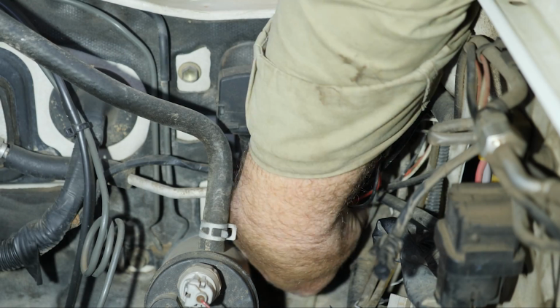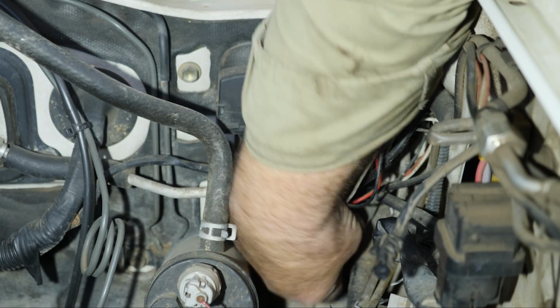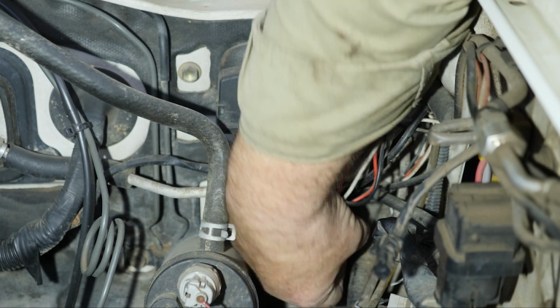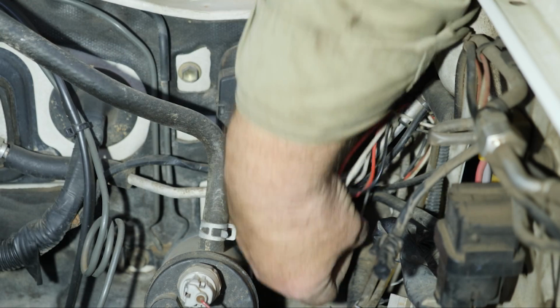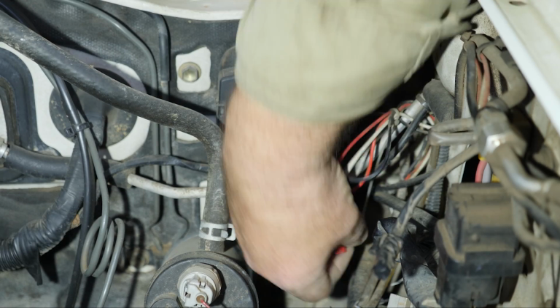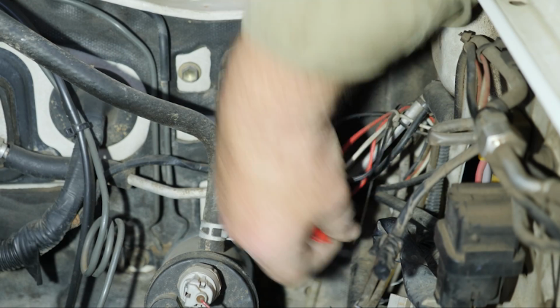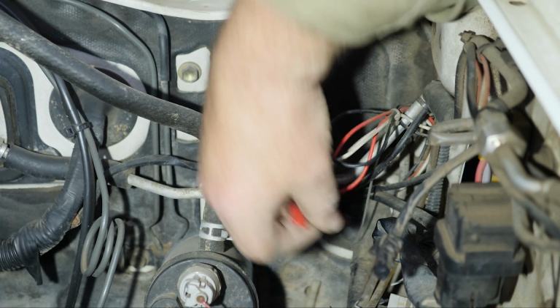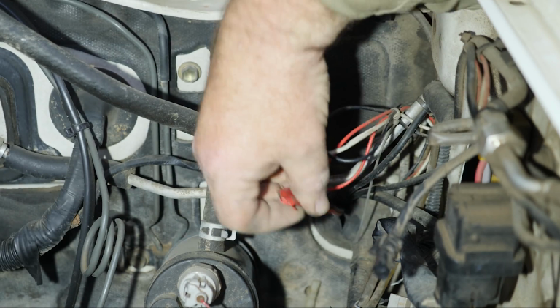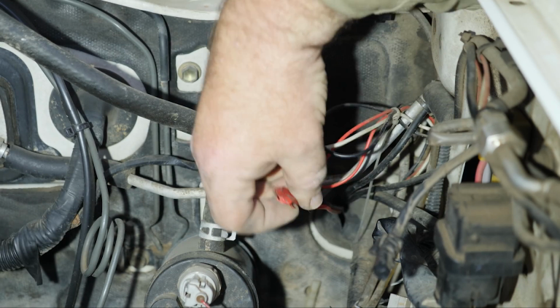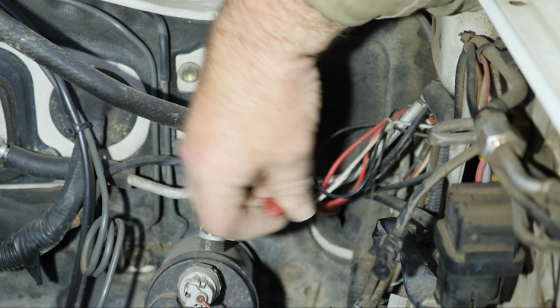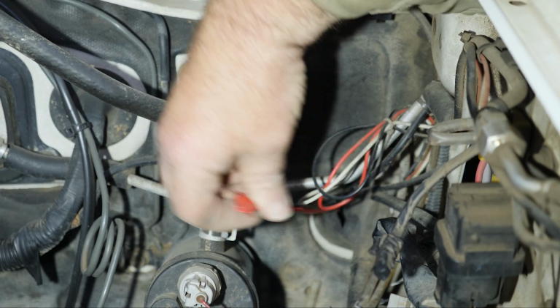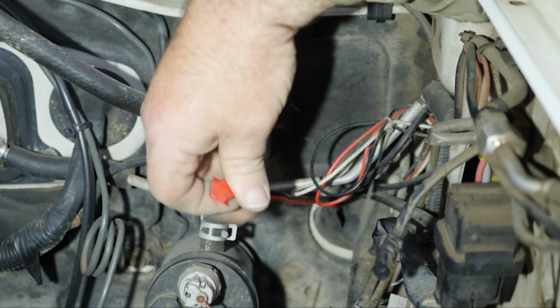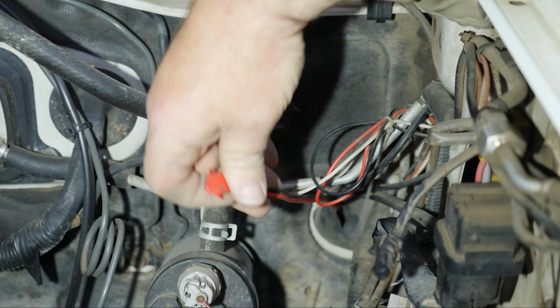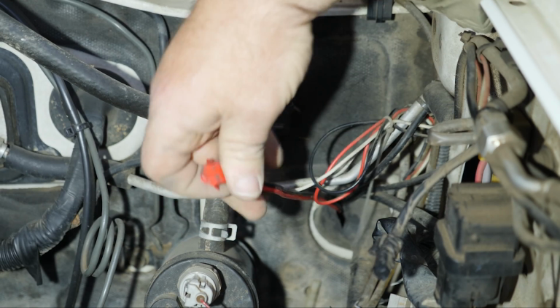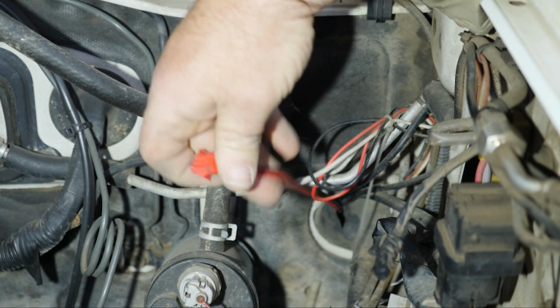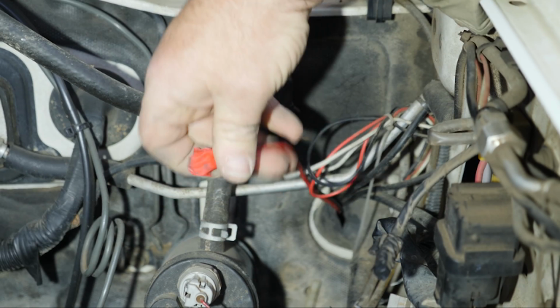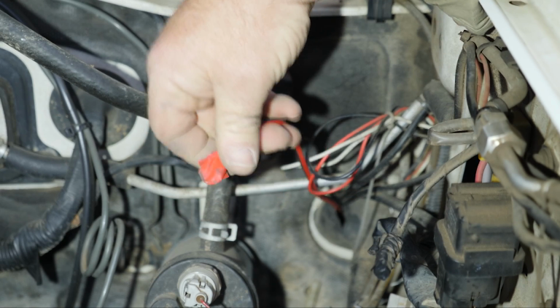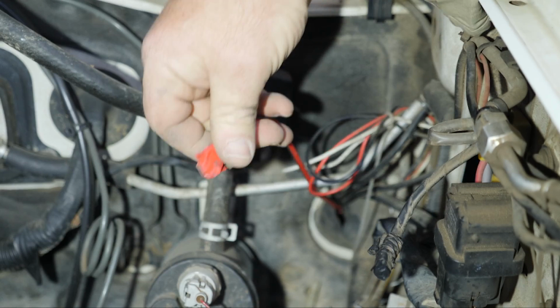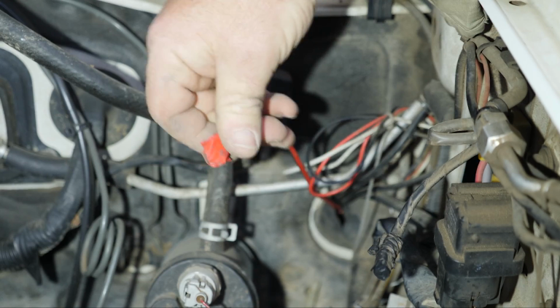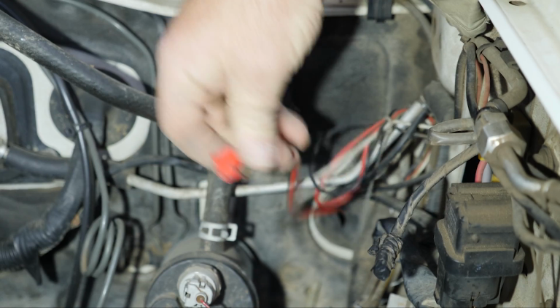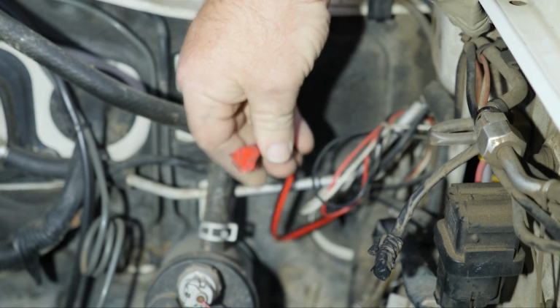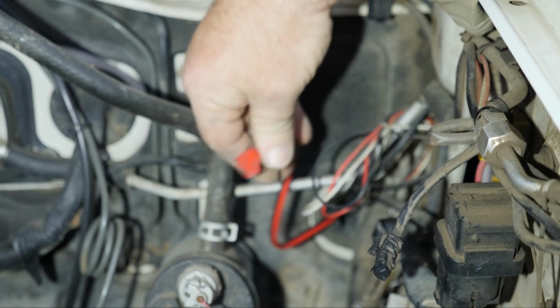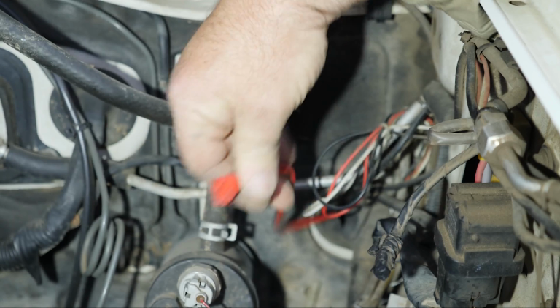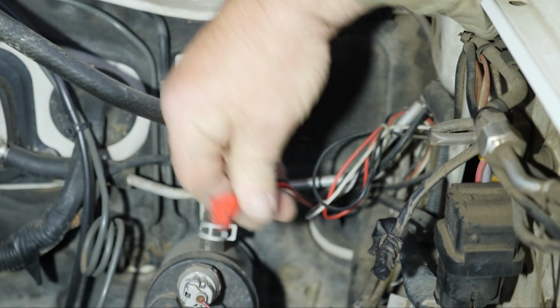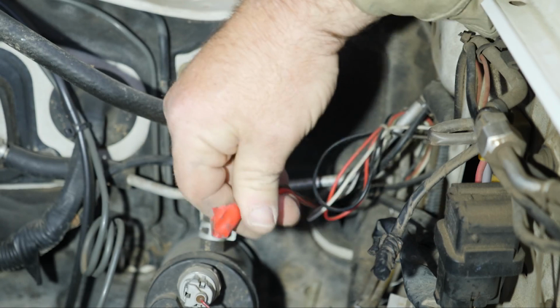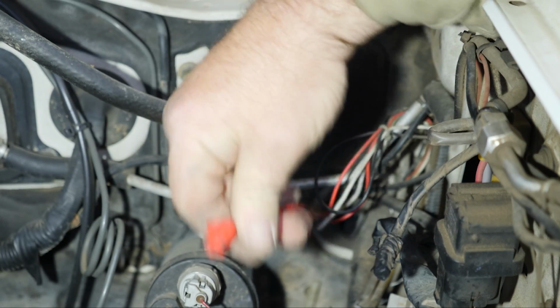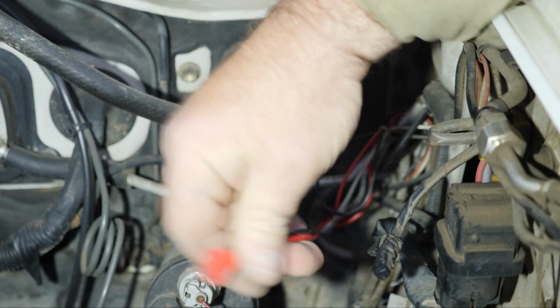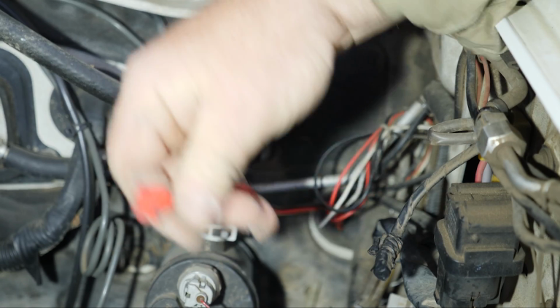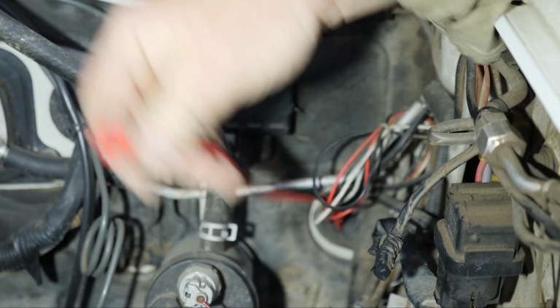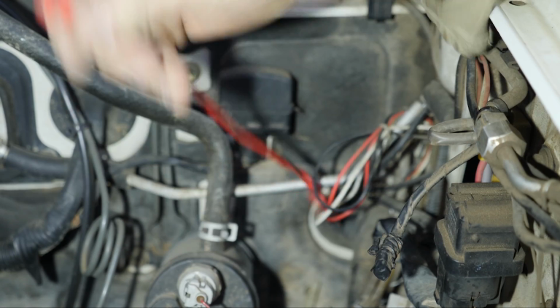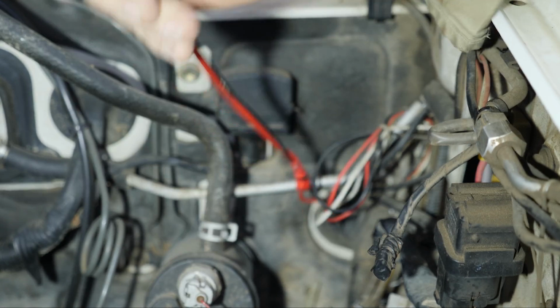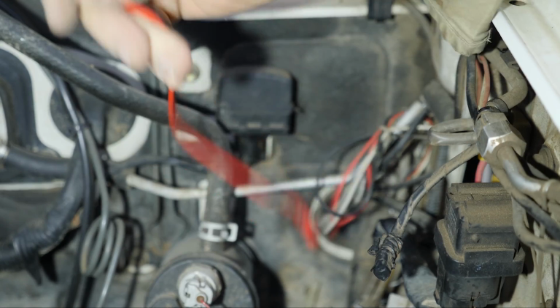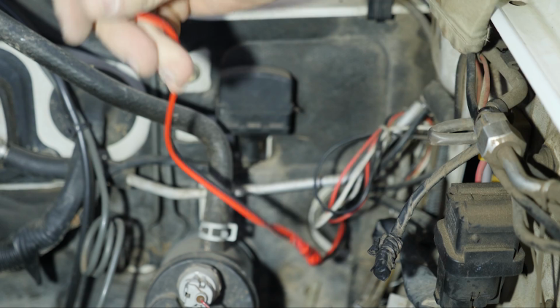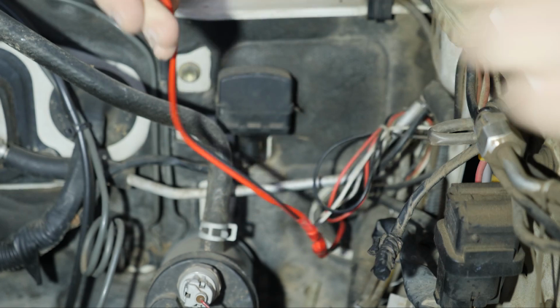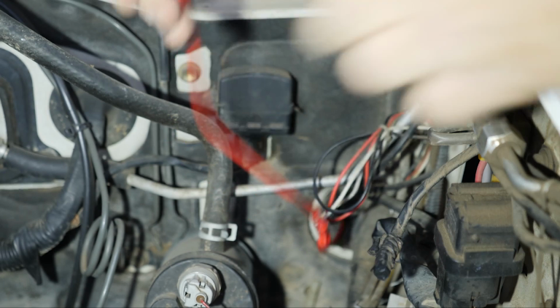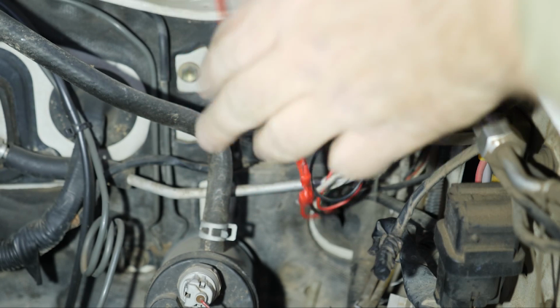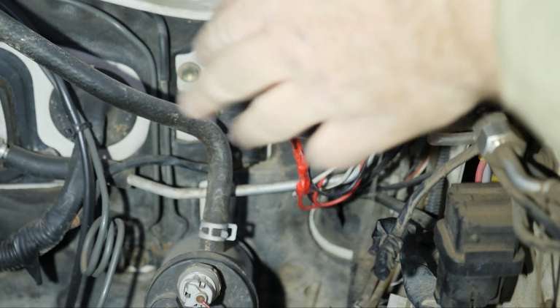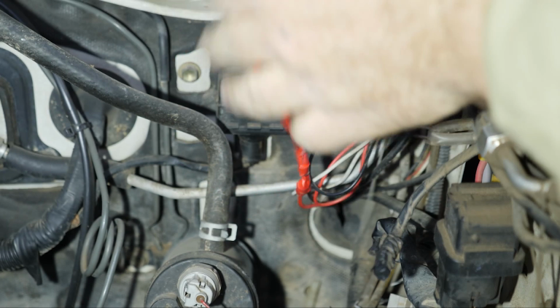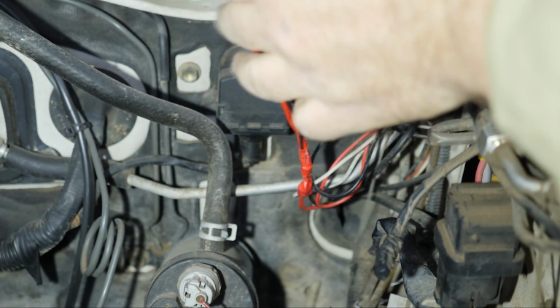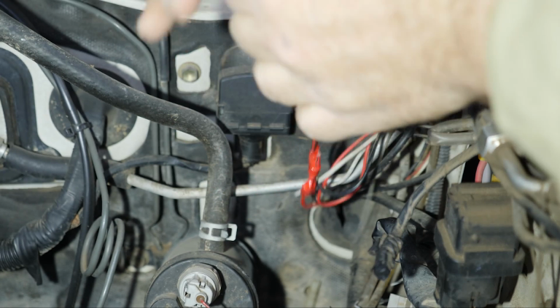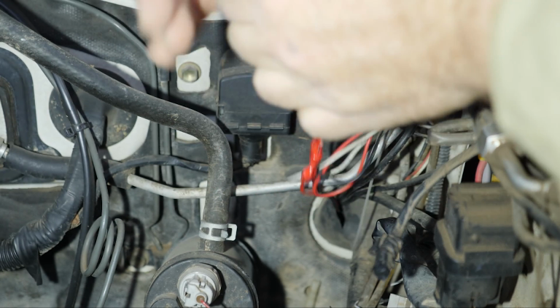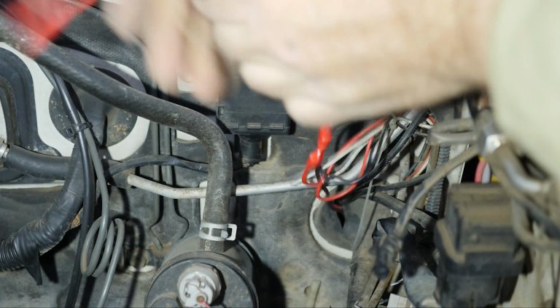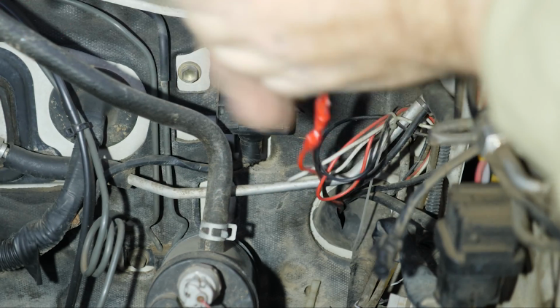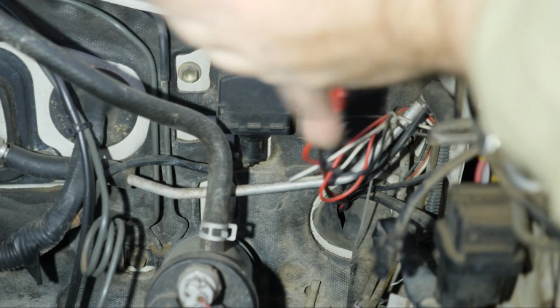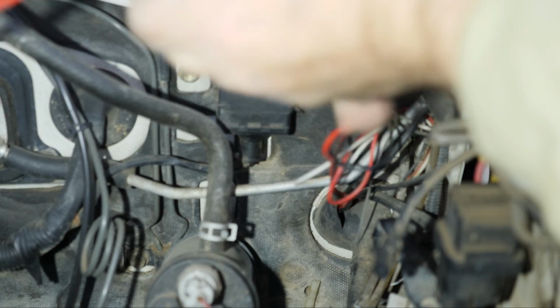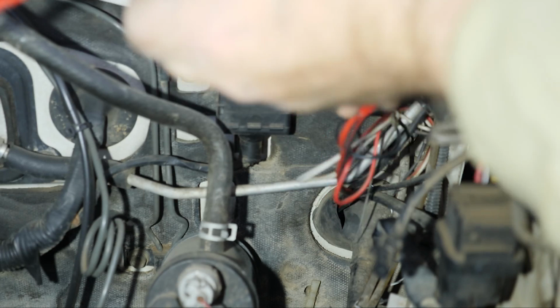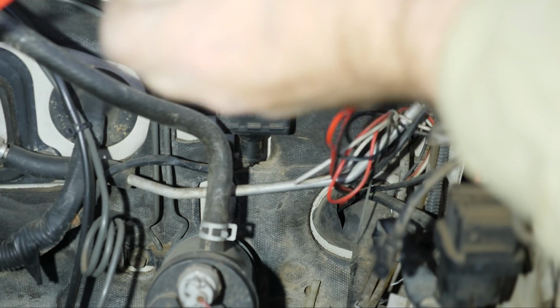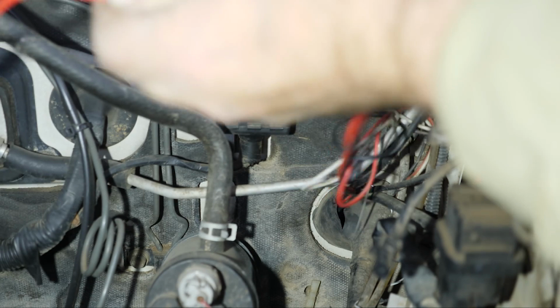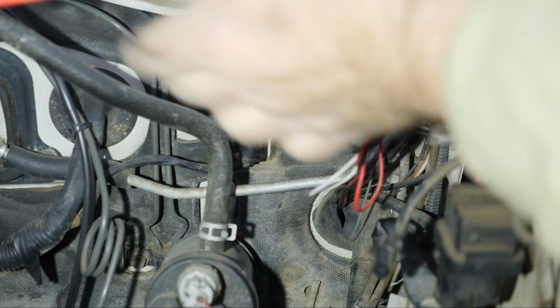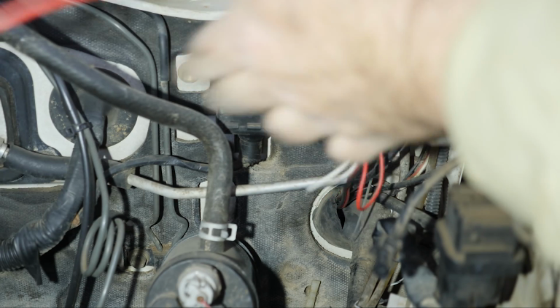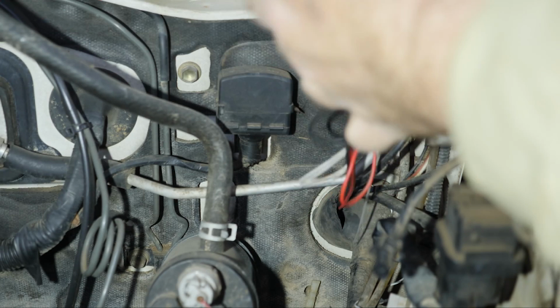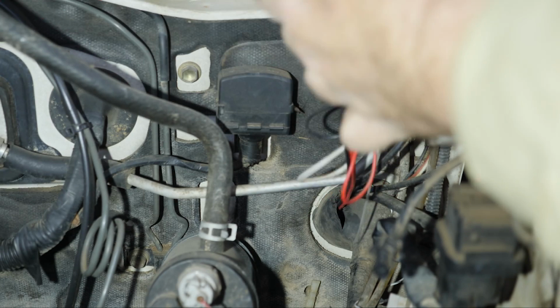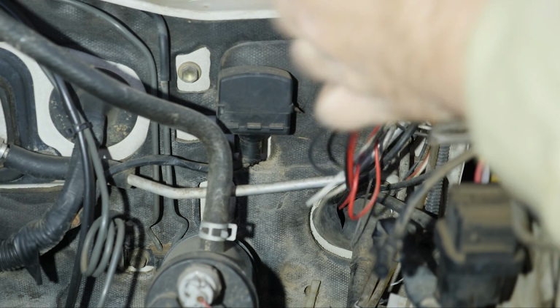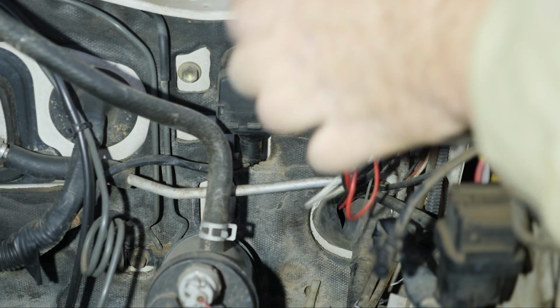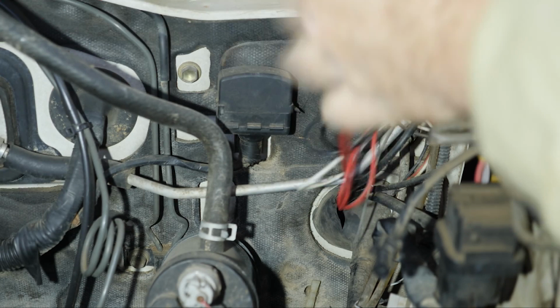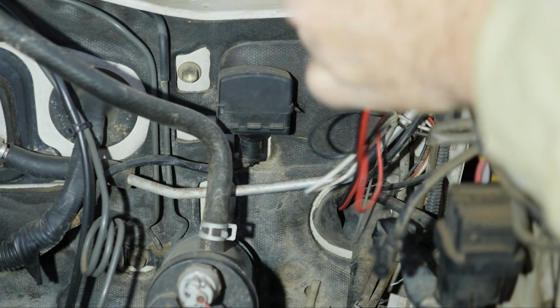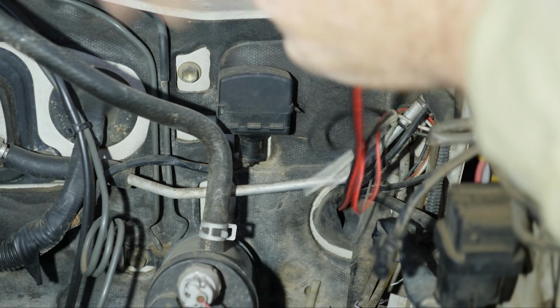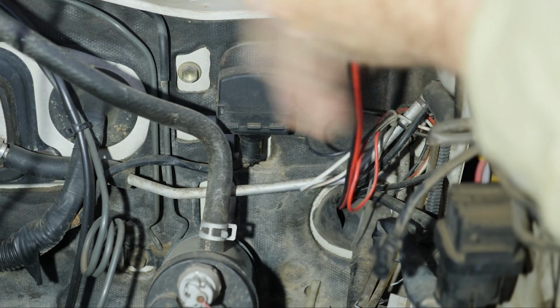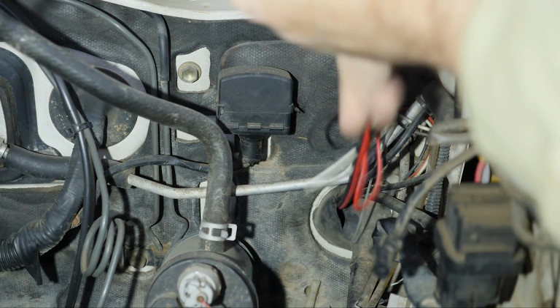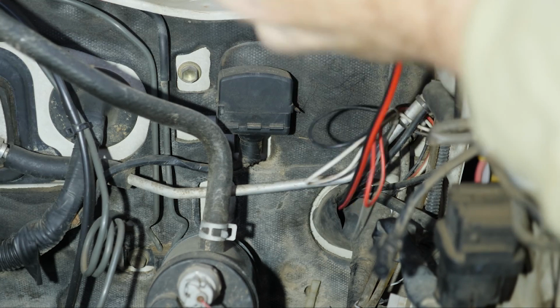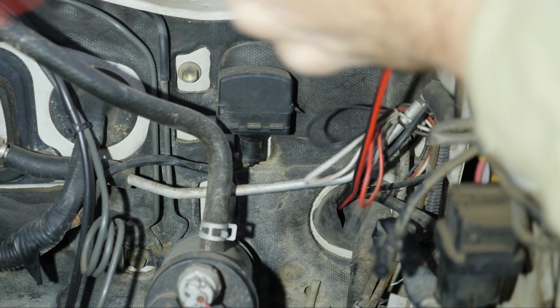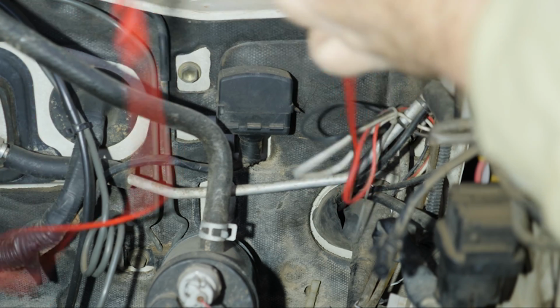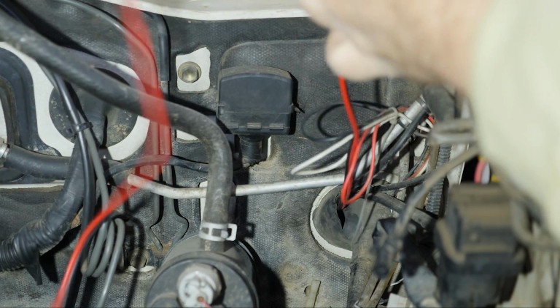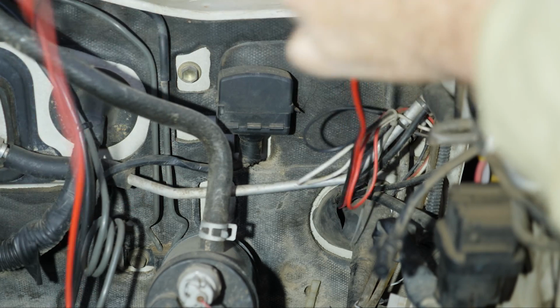Once you've found it on the other side, you need to attach your wire tie and pull it through the rest of the way.